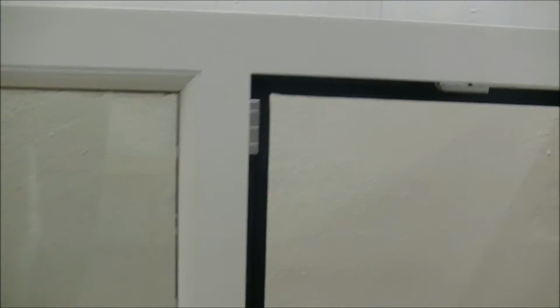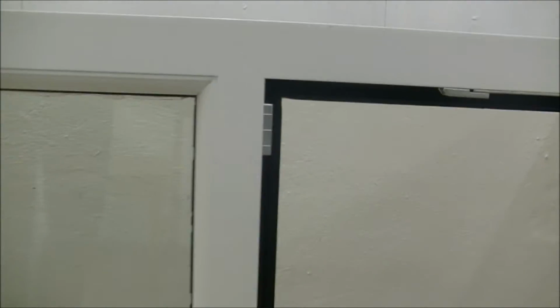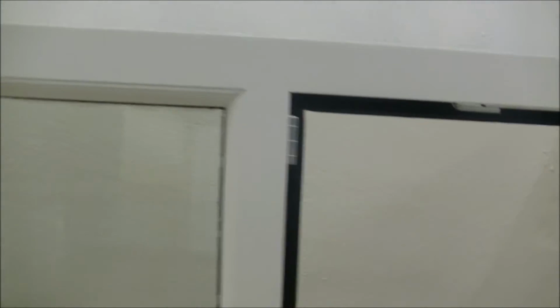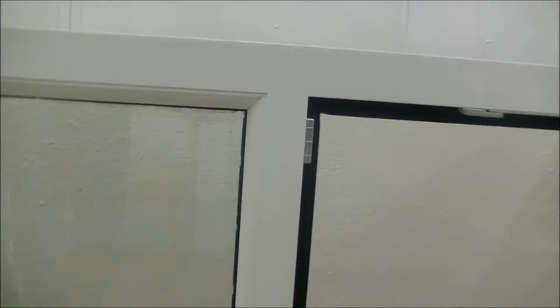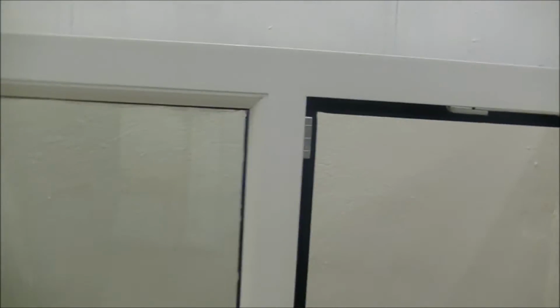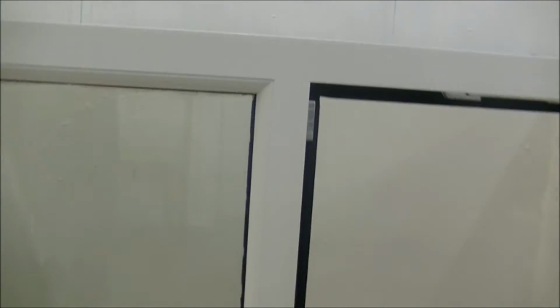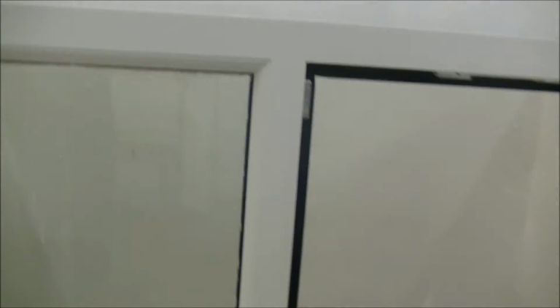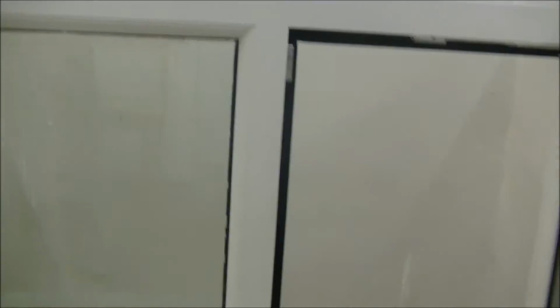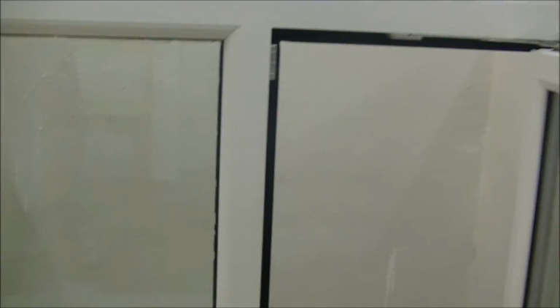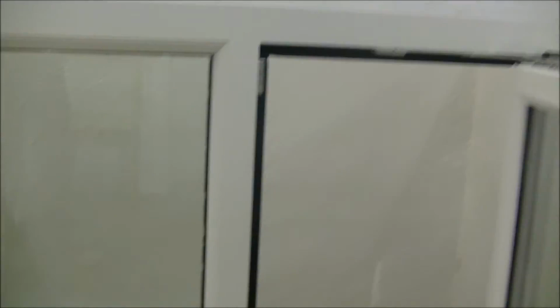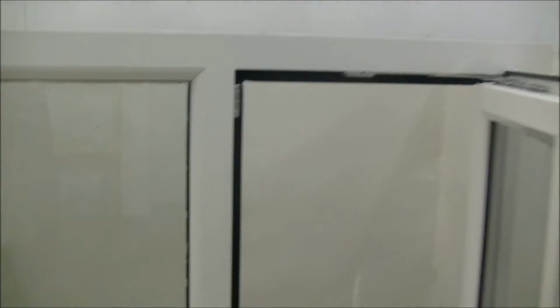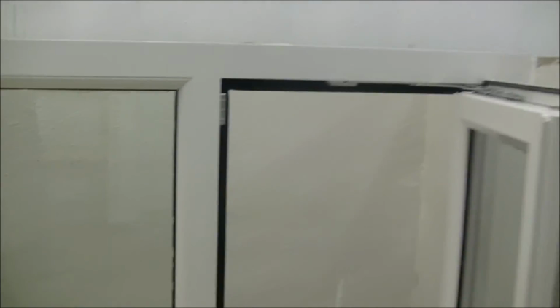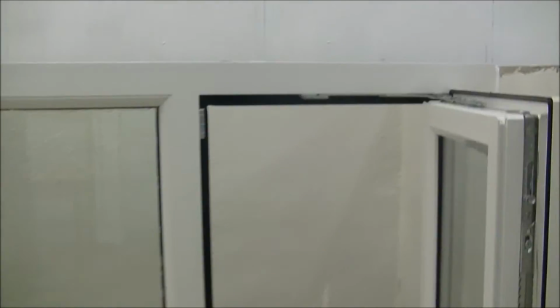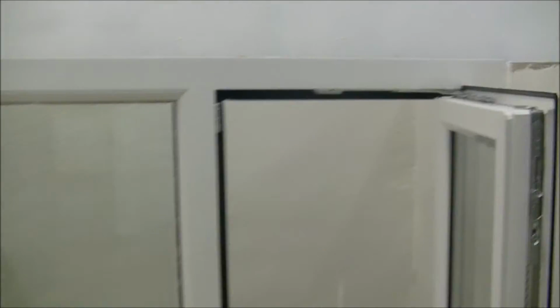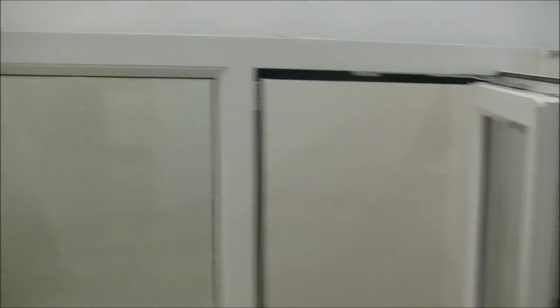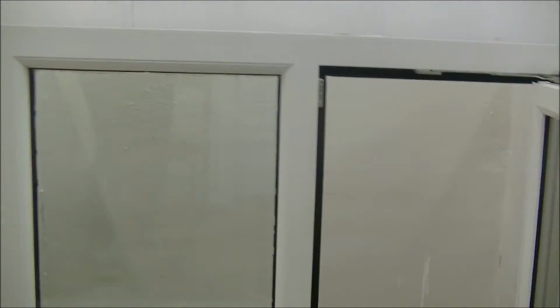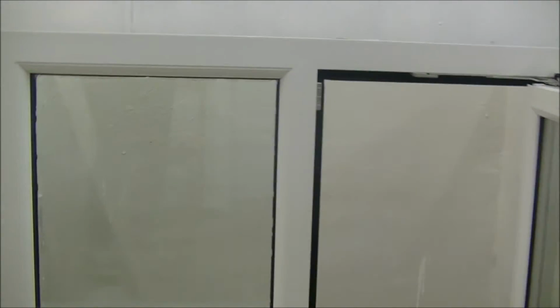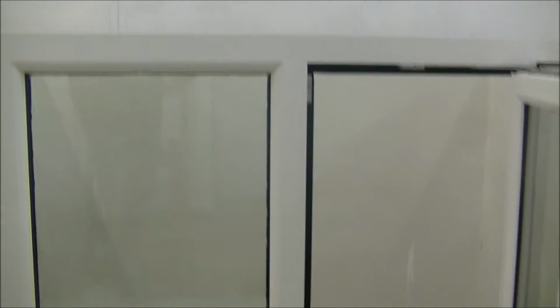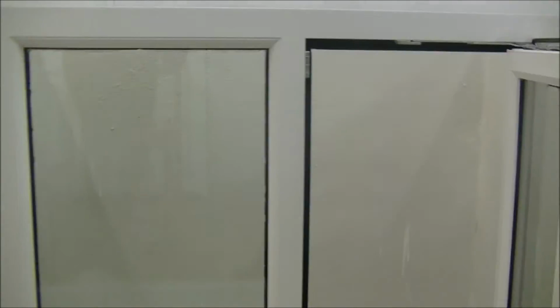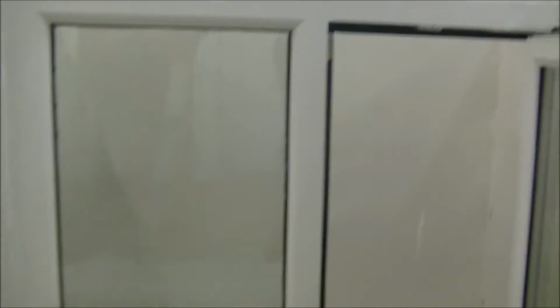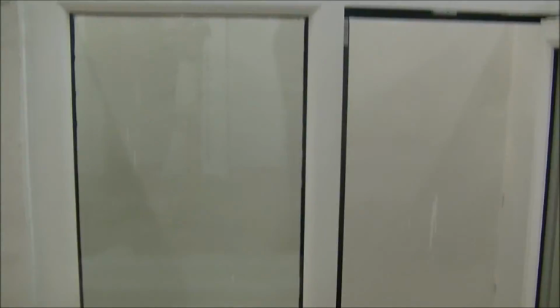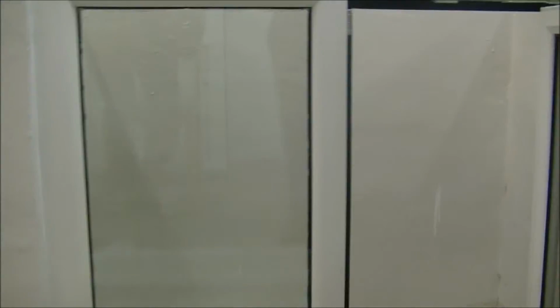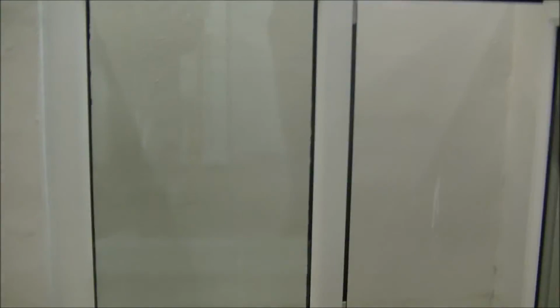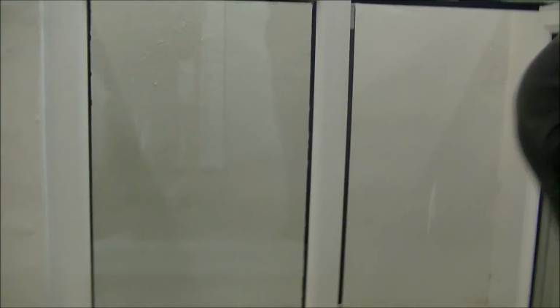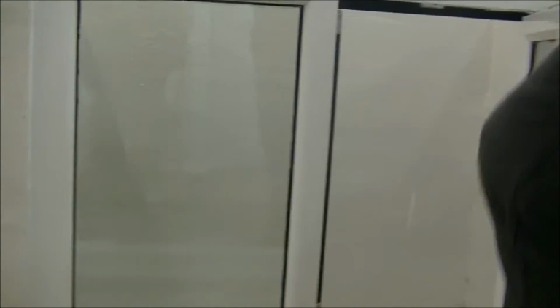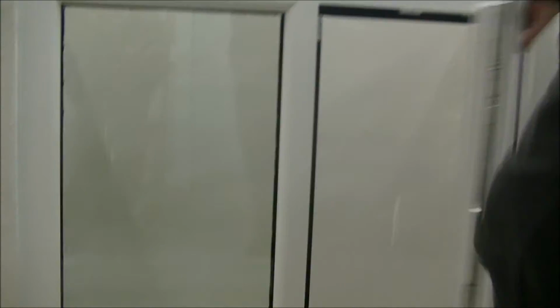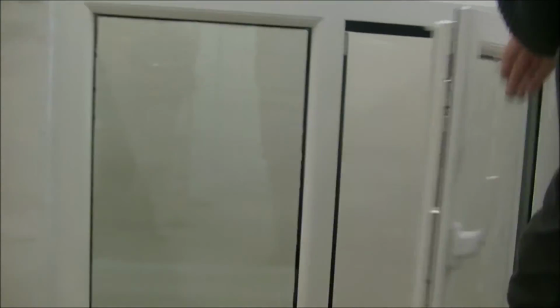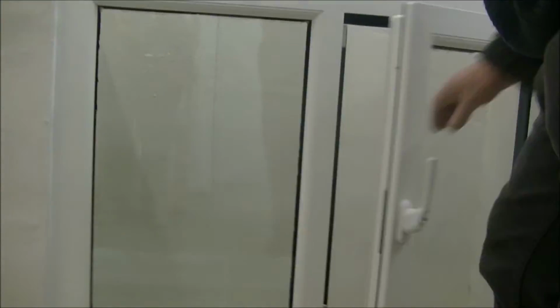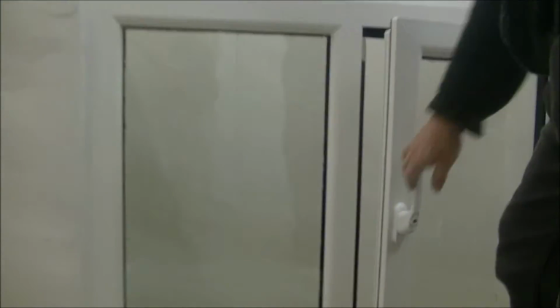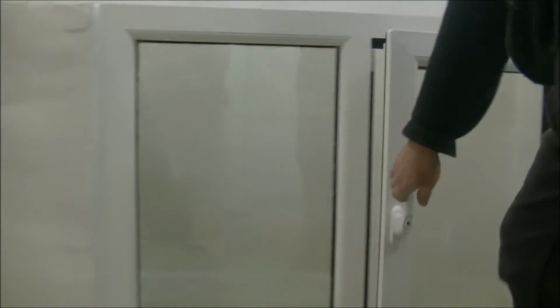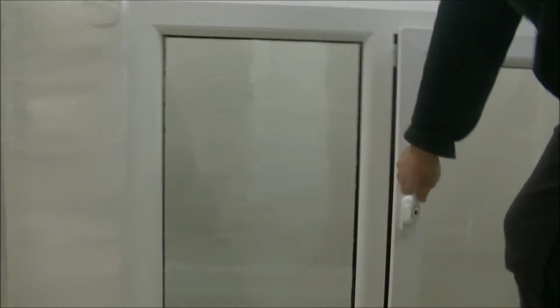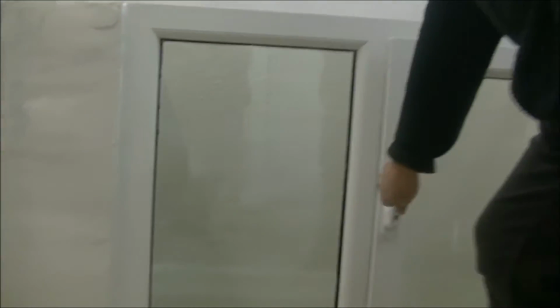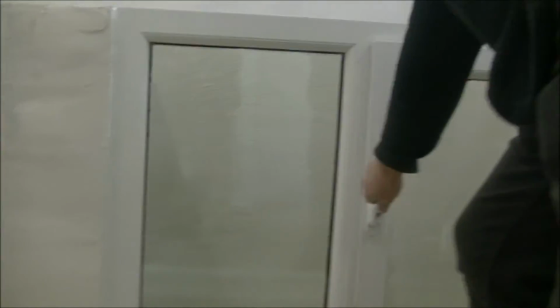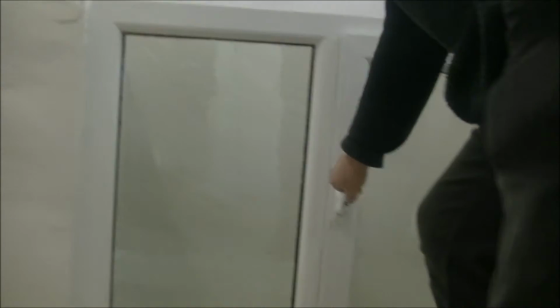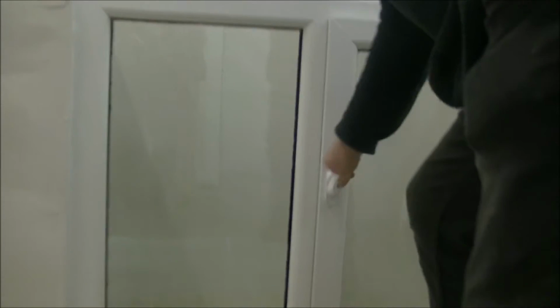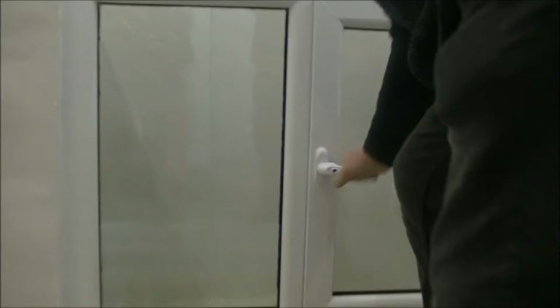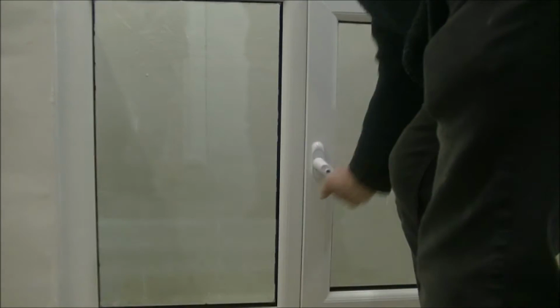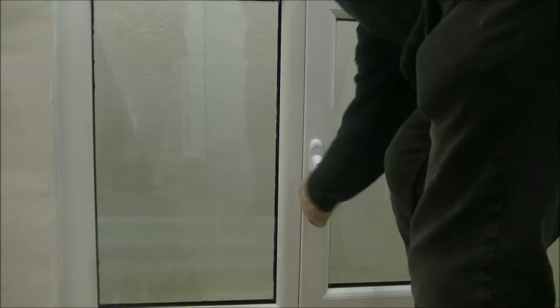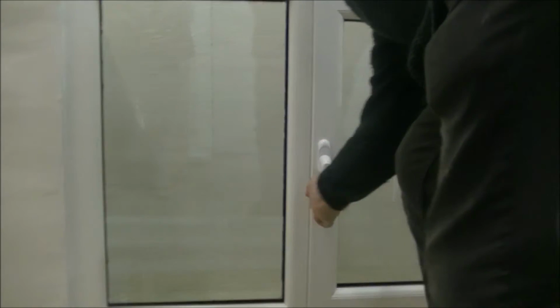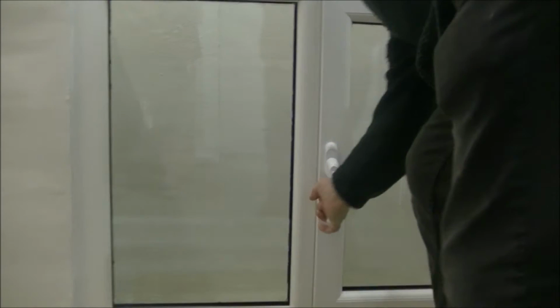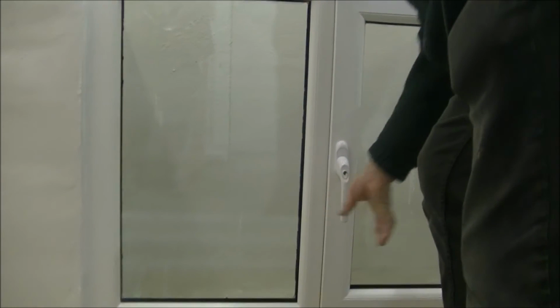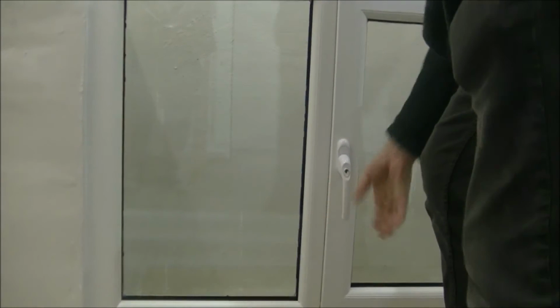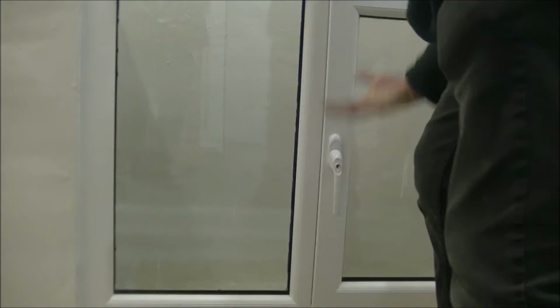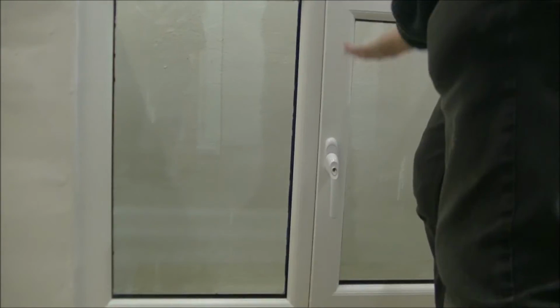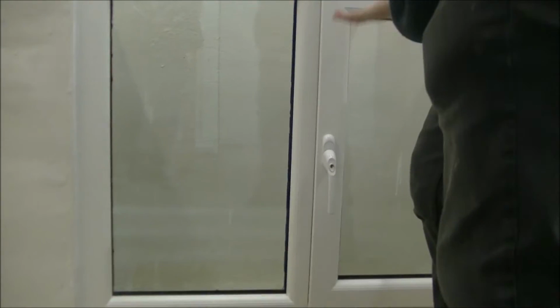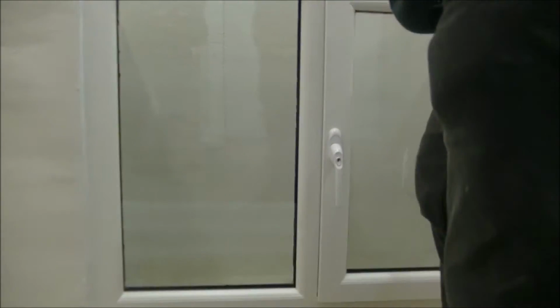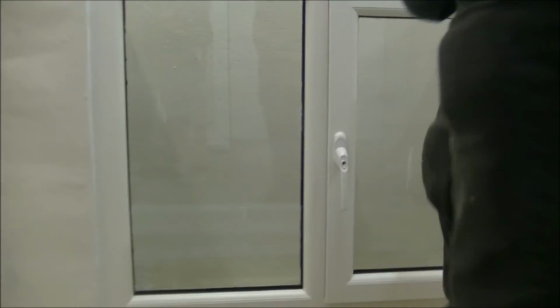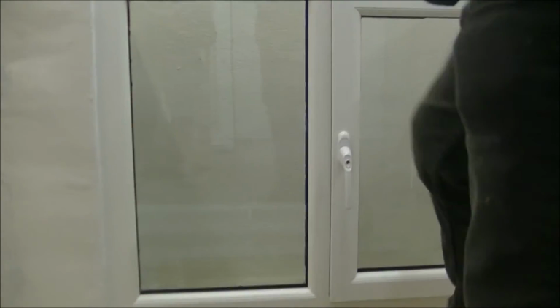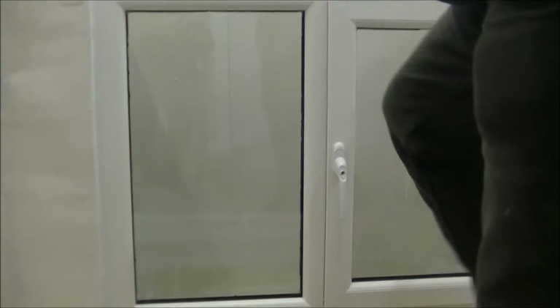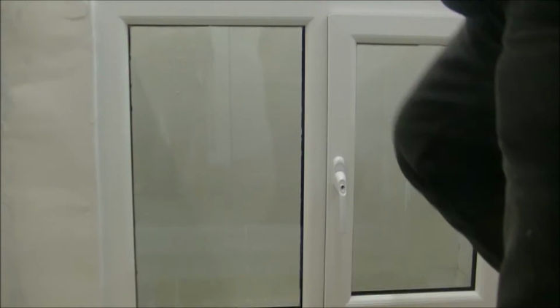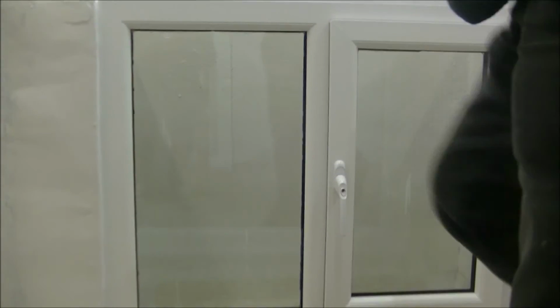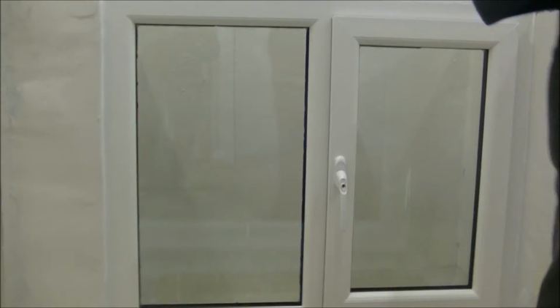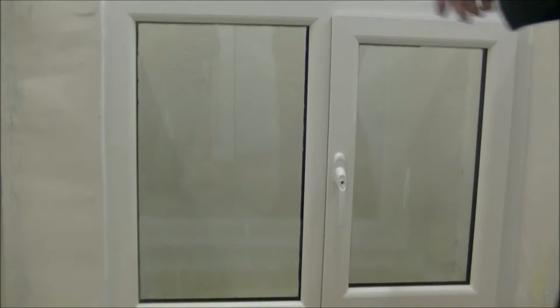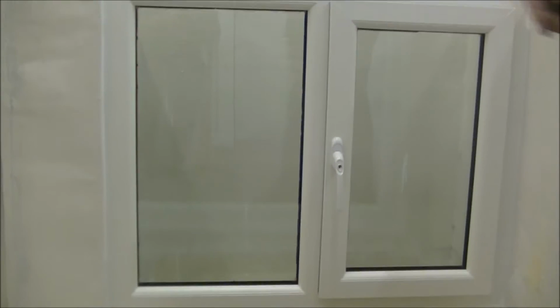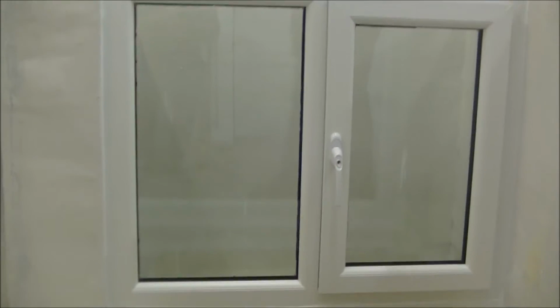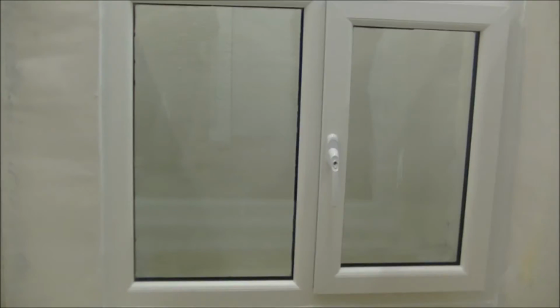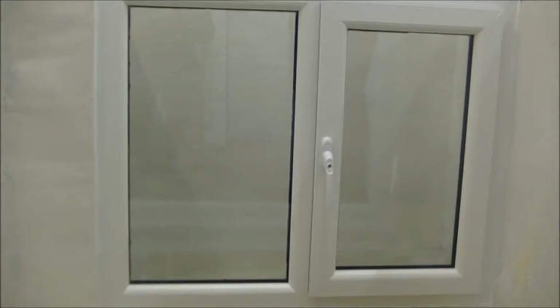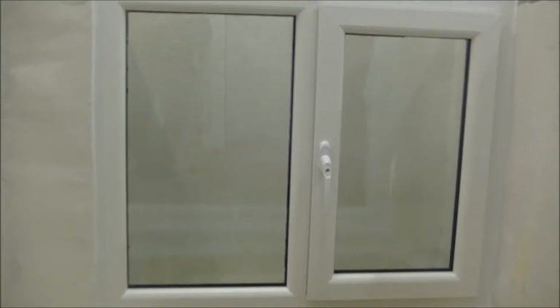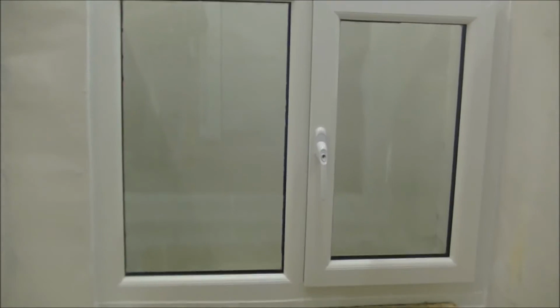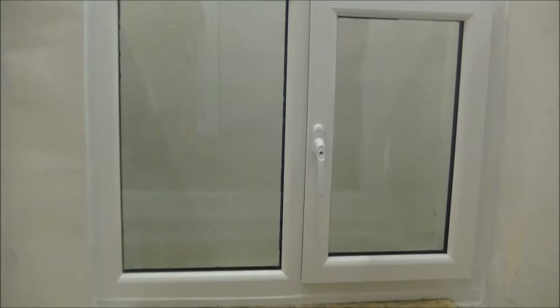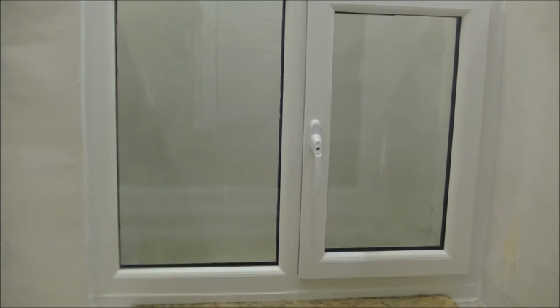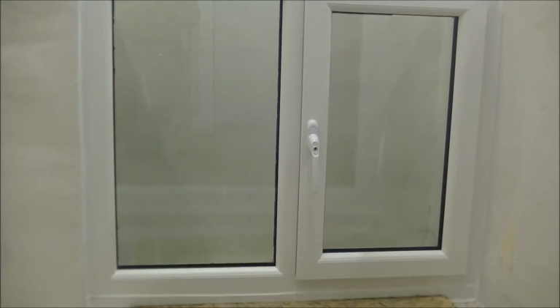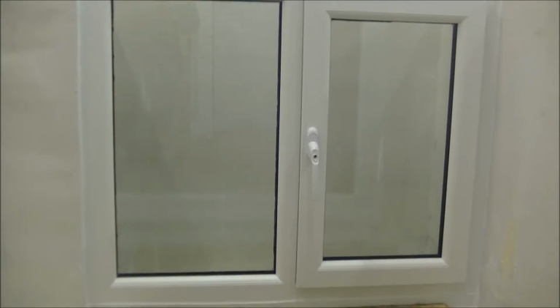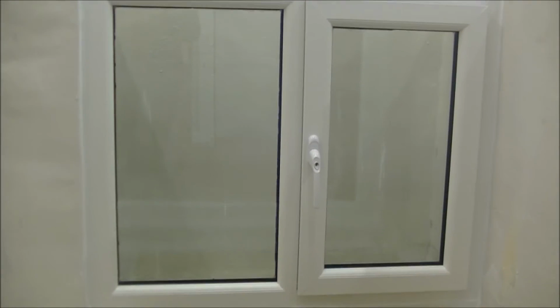Now what I'm going to do is close the window. Just a simple action — it's no more difficult to close than a normal window.